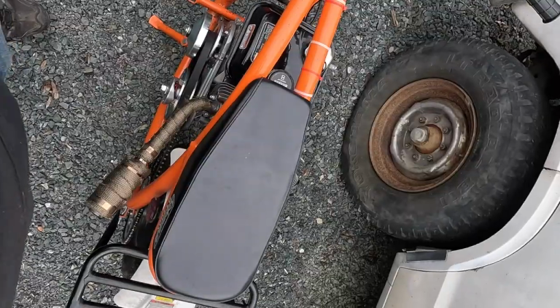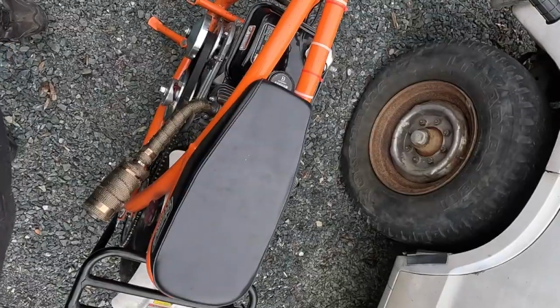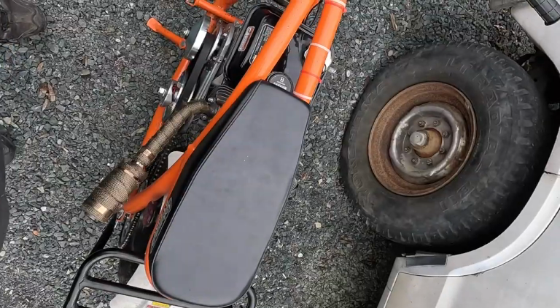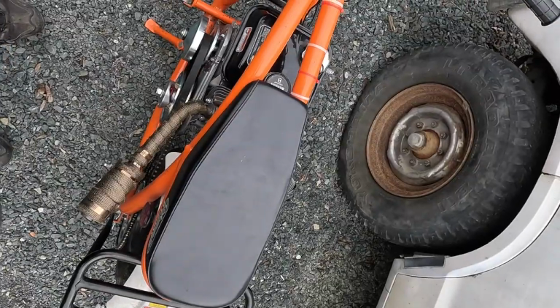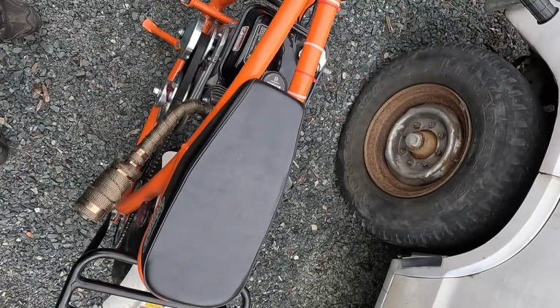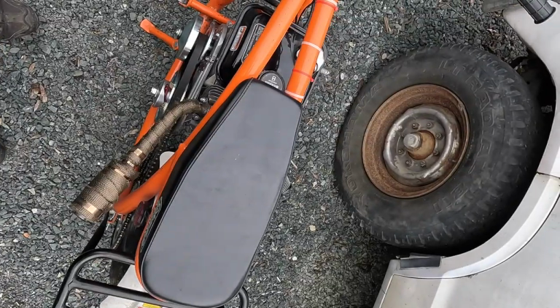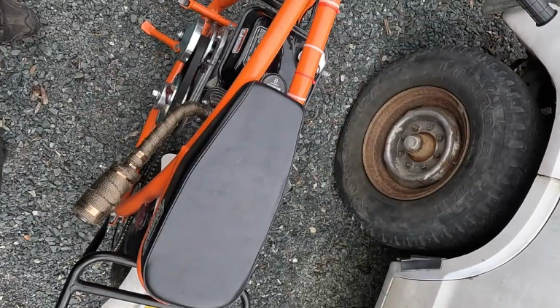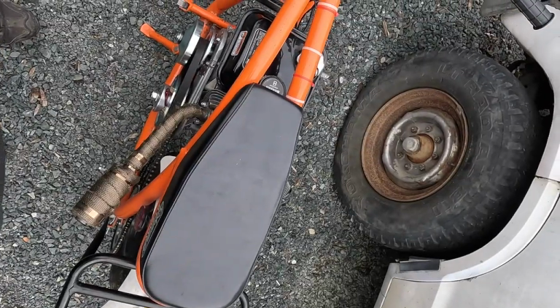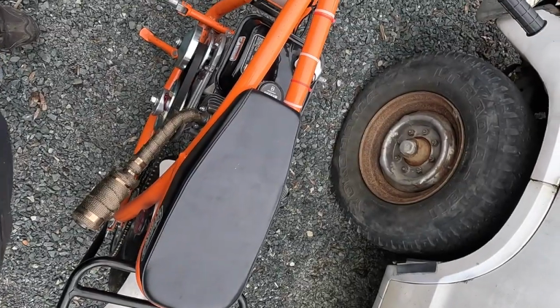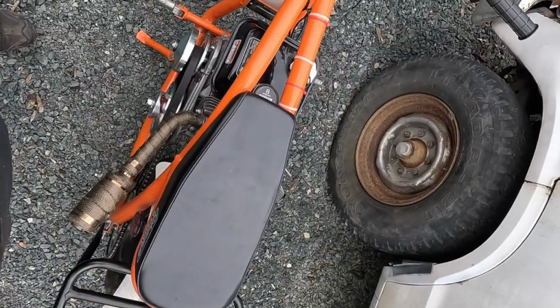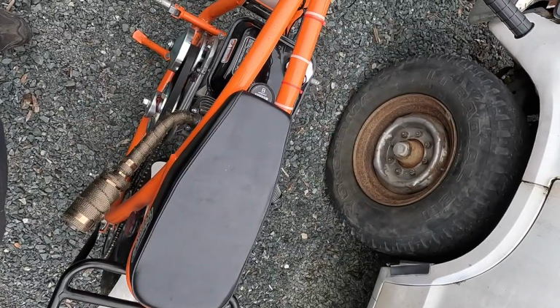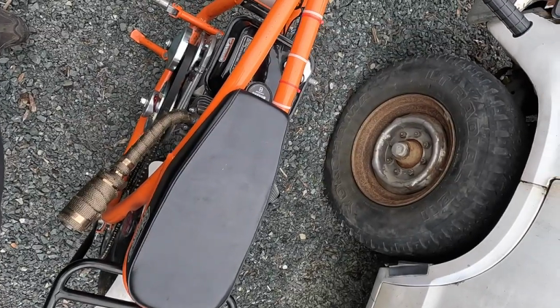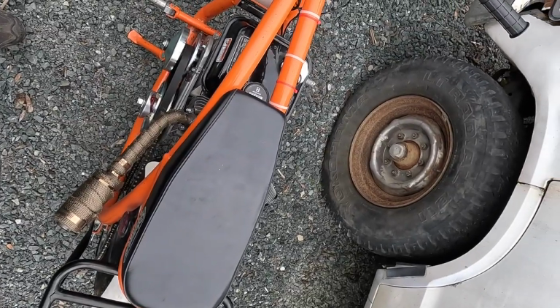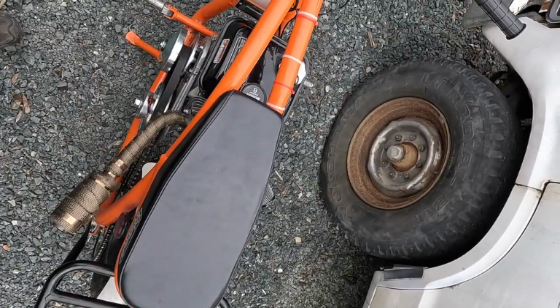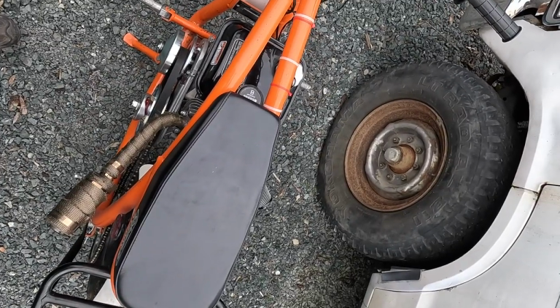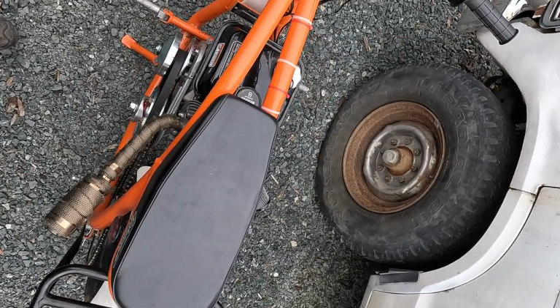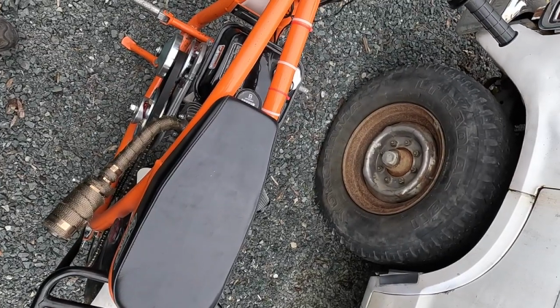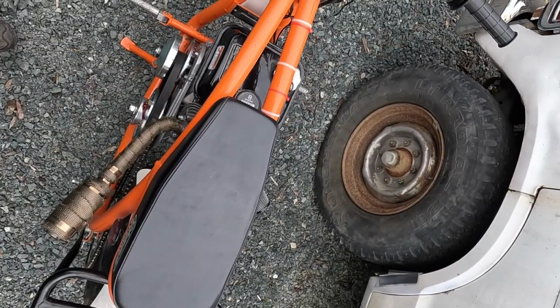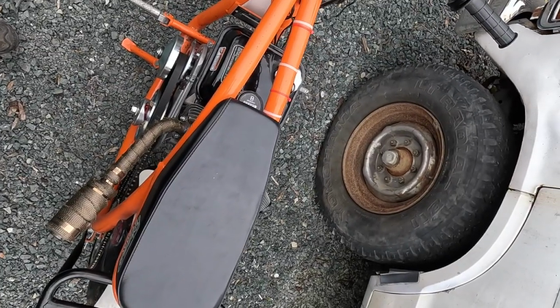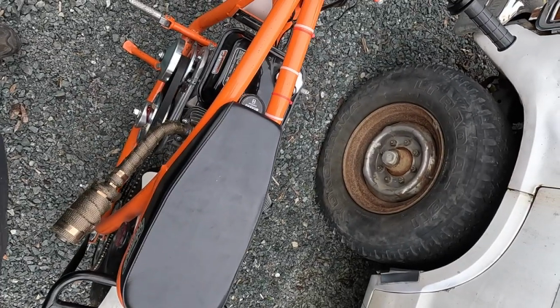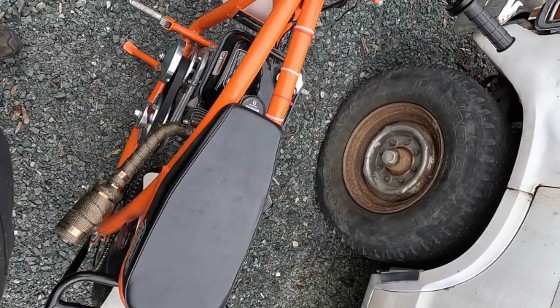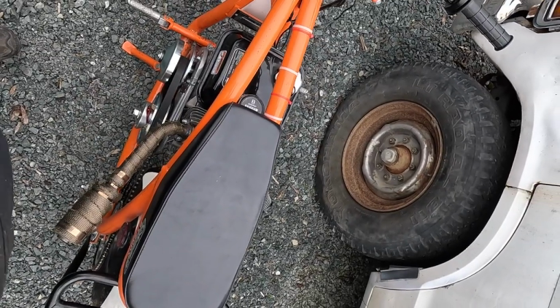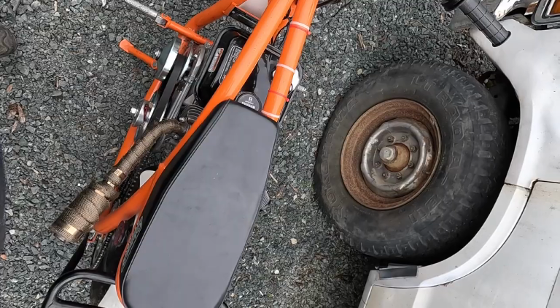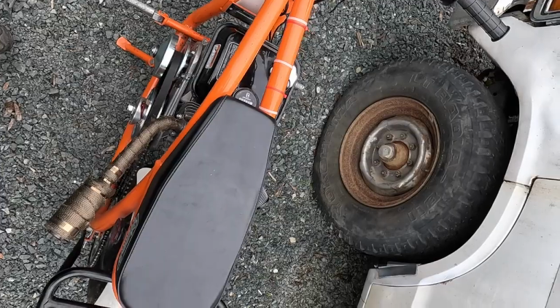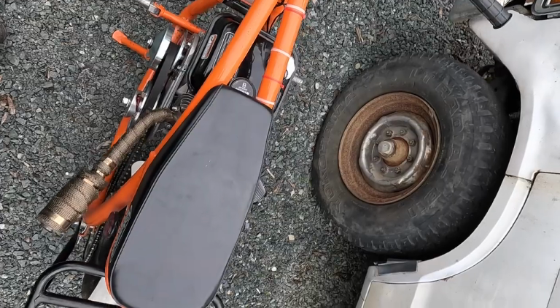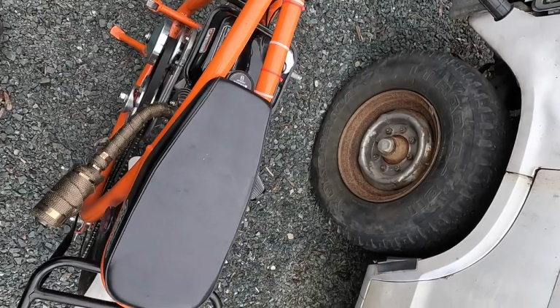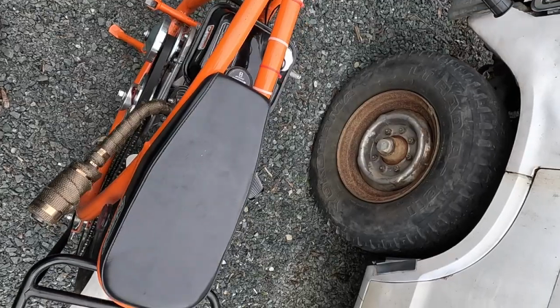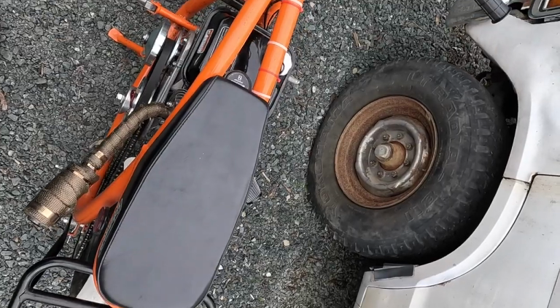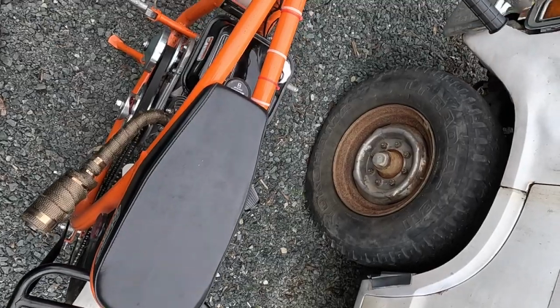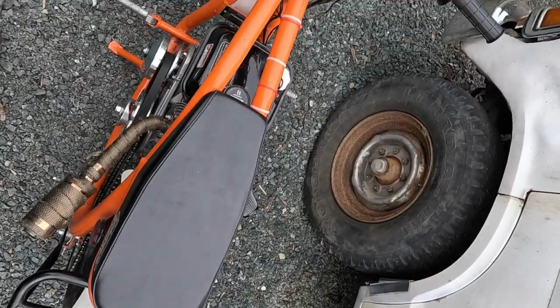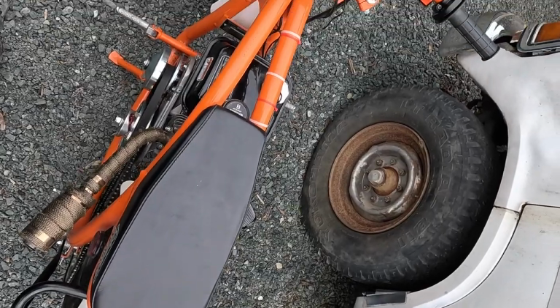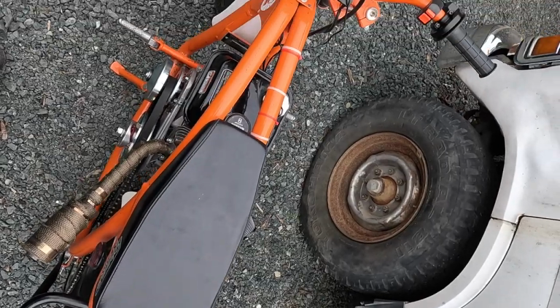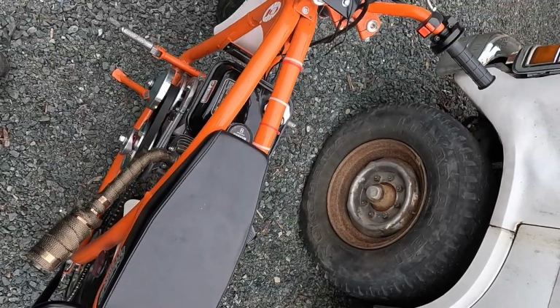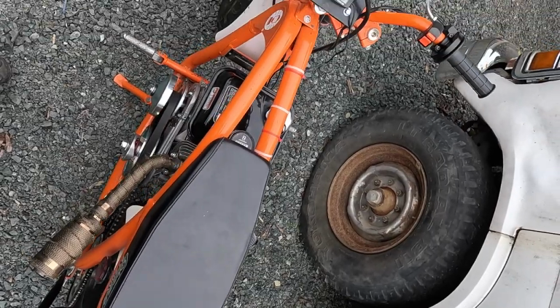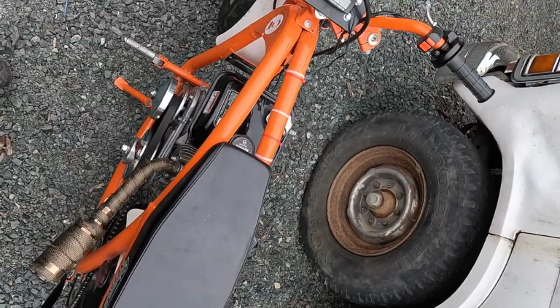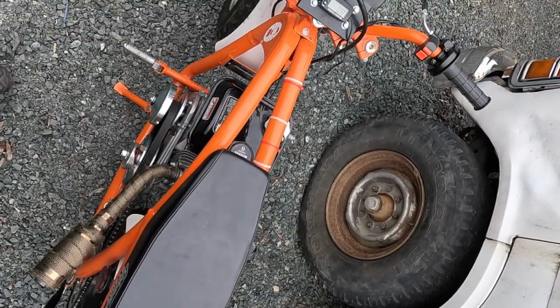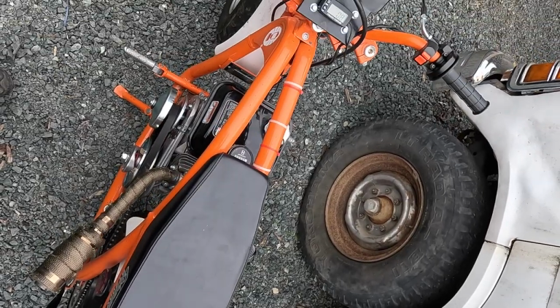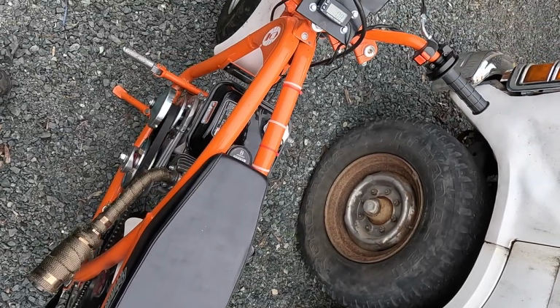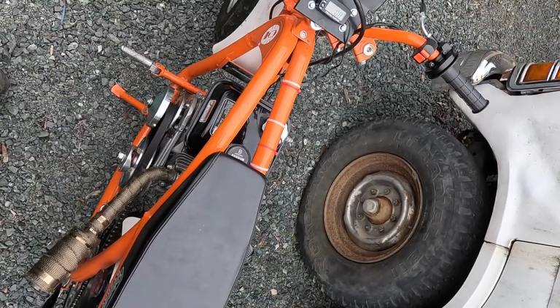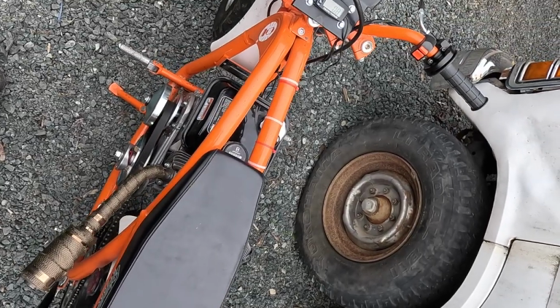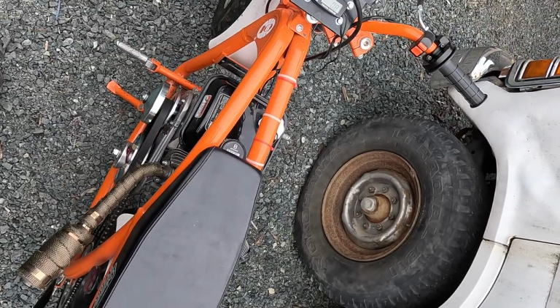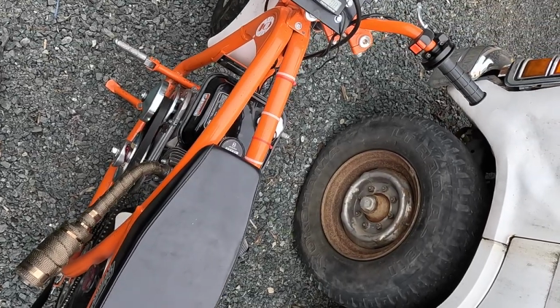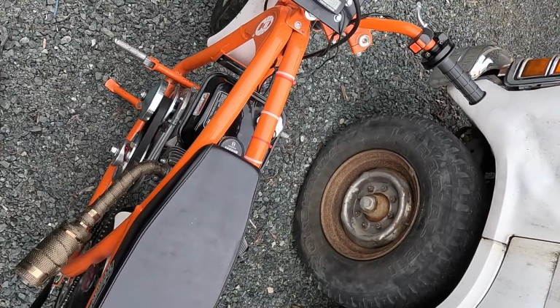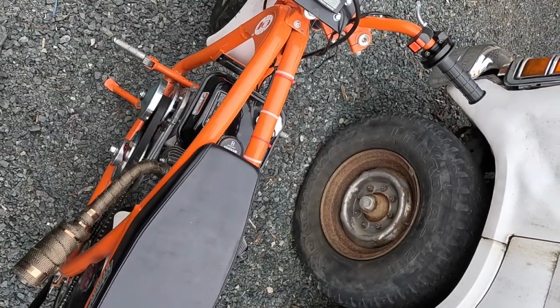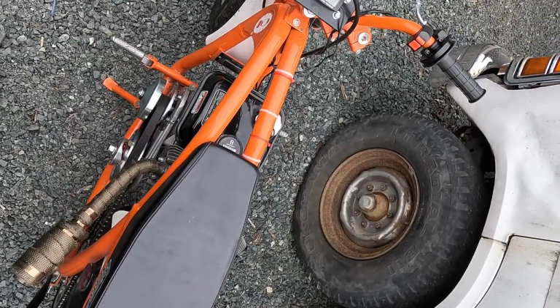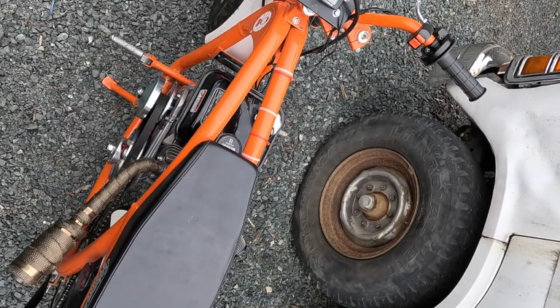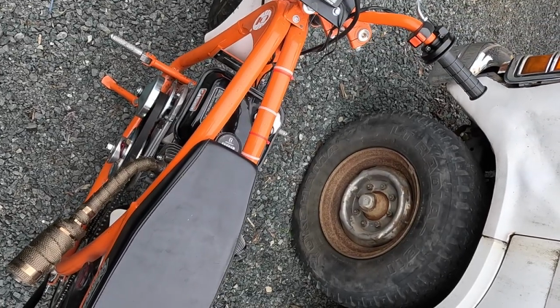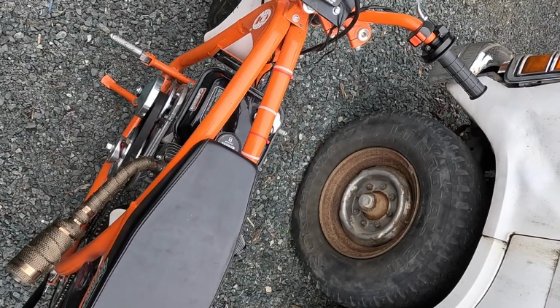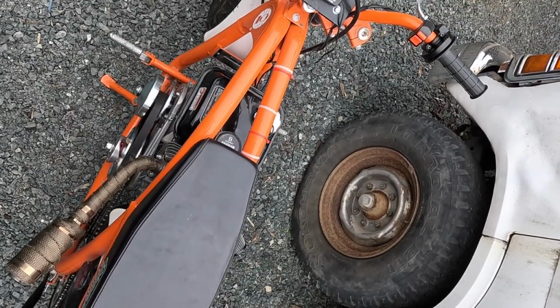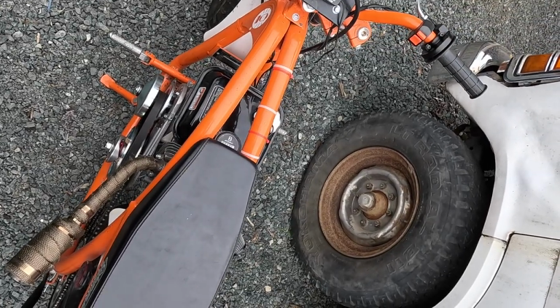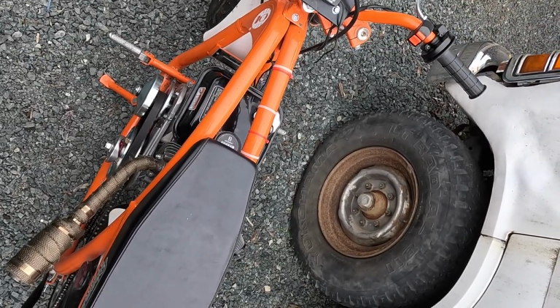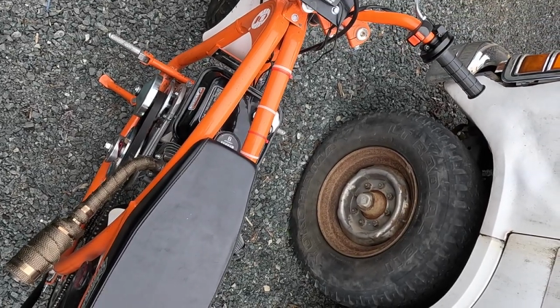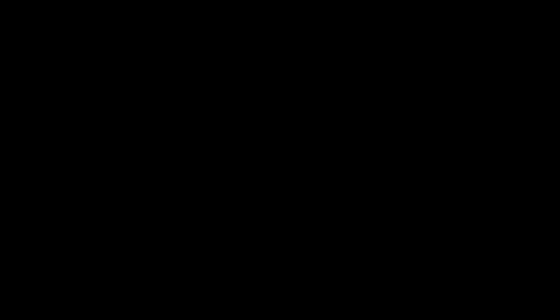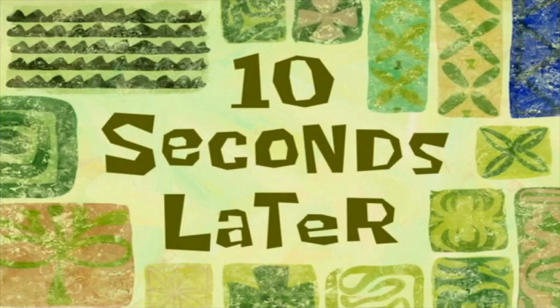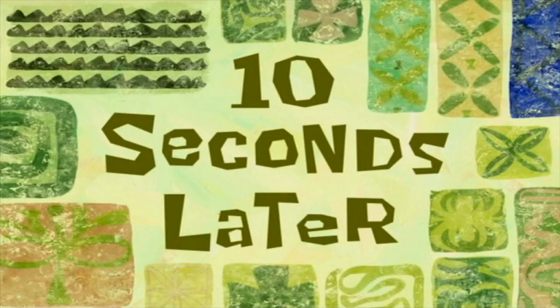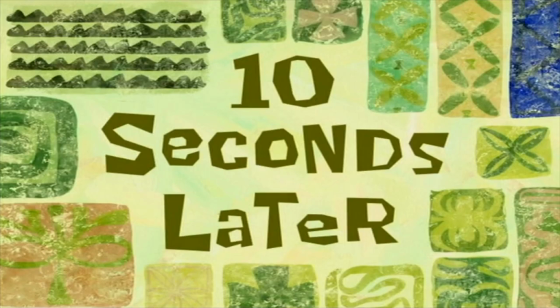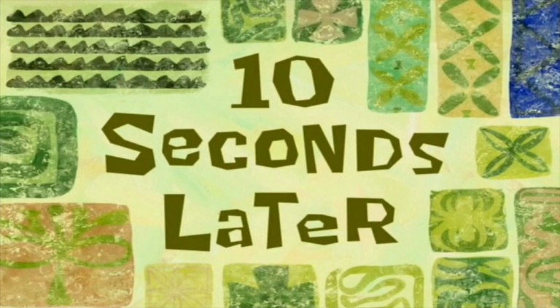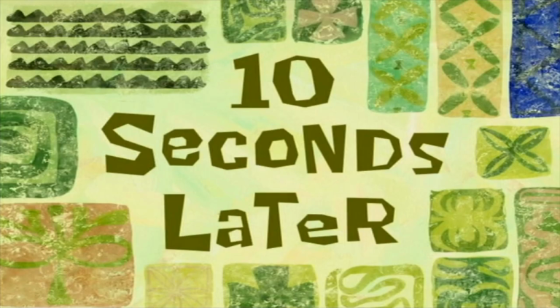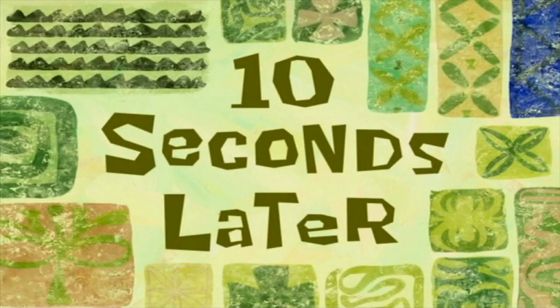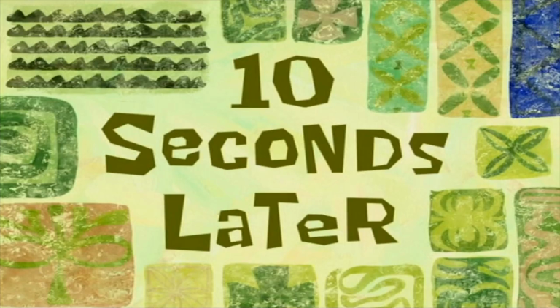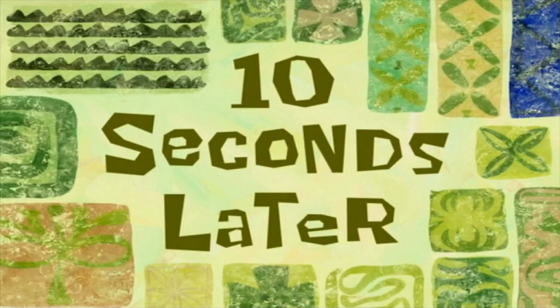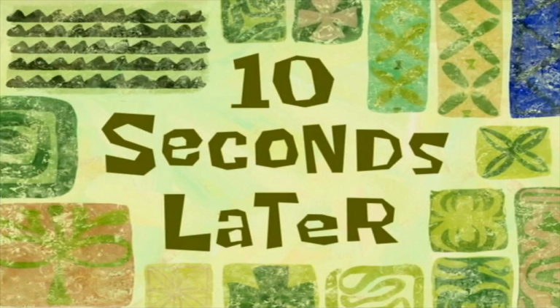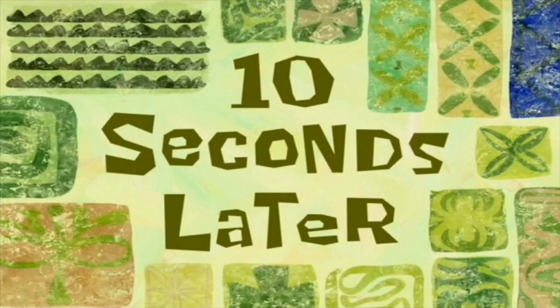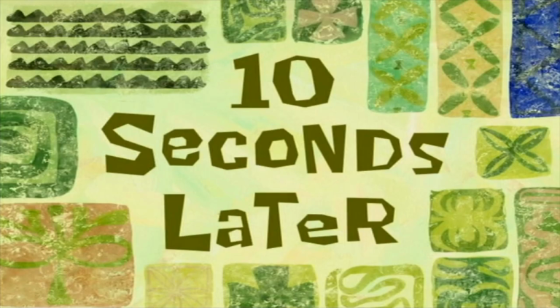Wrong way — that was too lean. I'm going to have to change the needle in the other direction and make it a bit richer. Five minutes later... much better. I think I need to move up one or two jet sizes in the carb though.